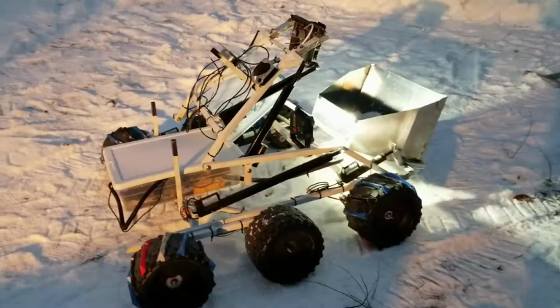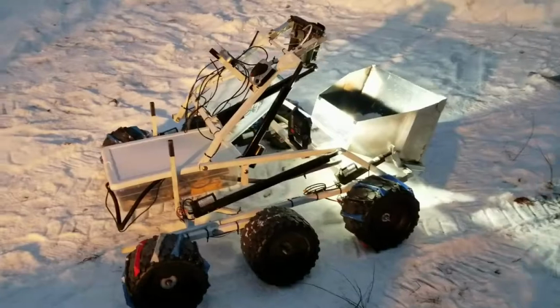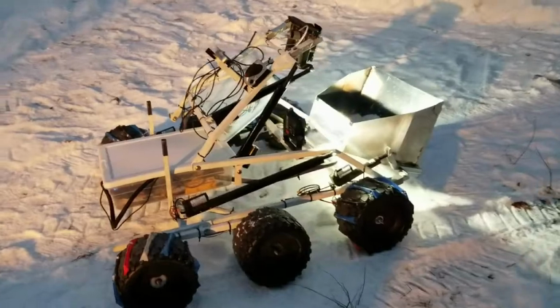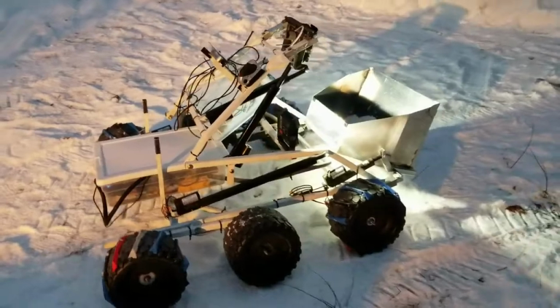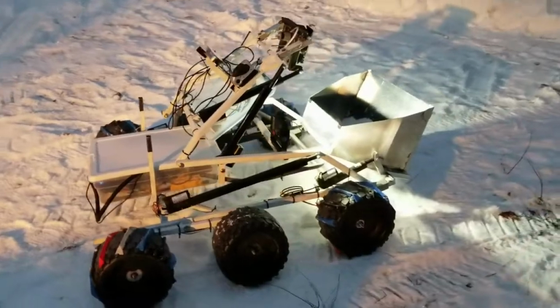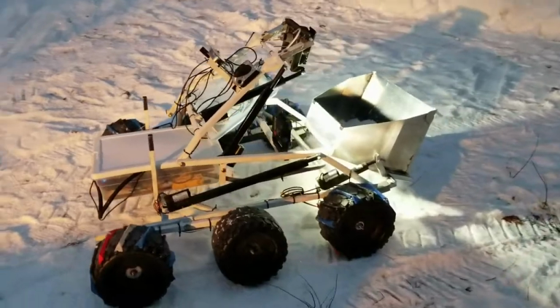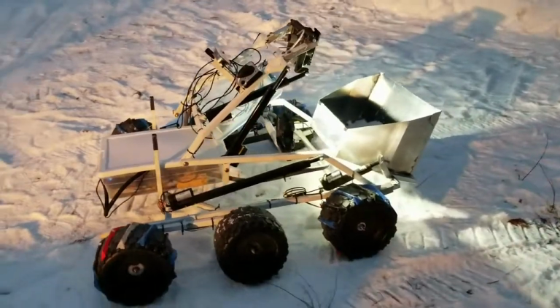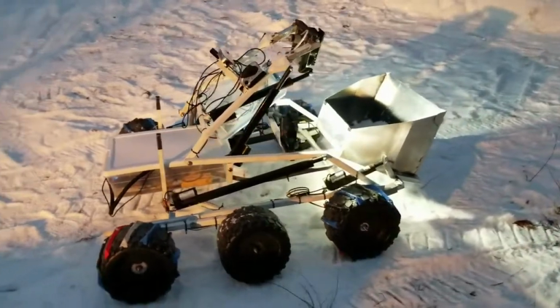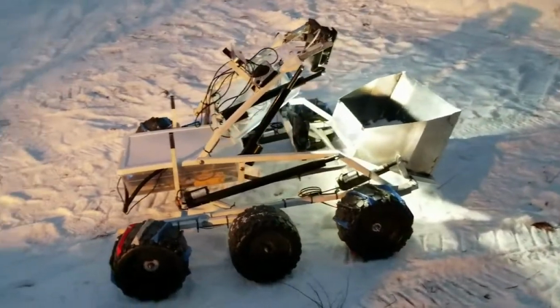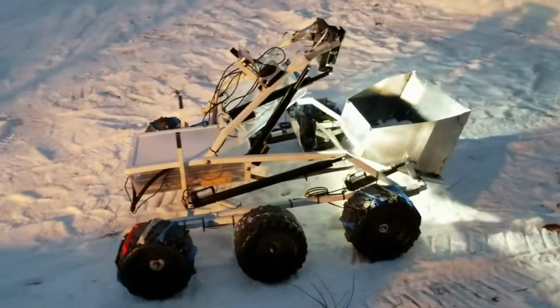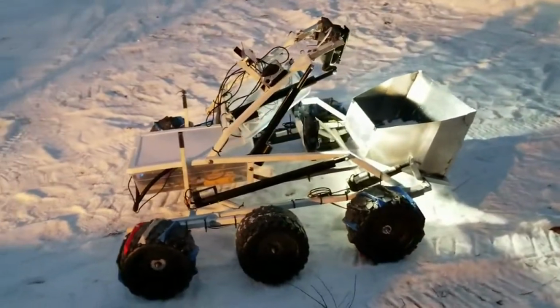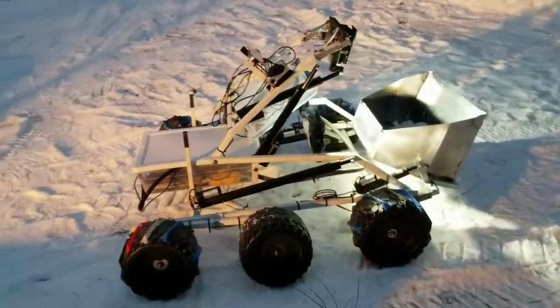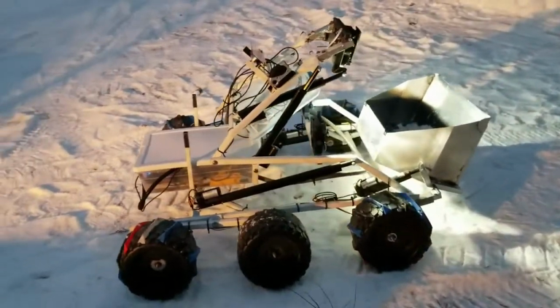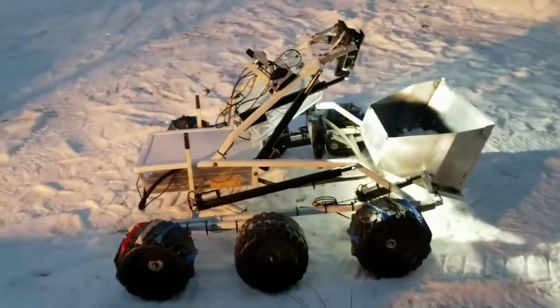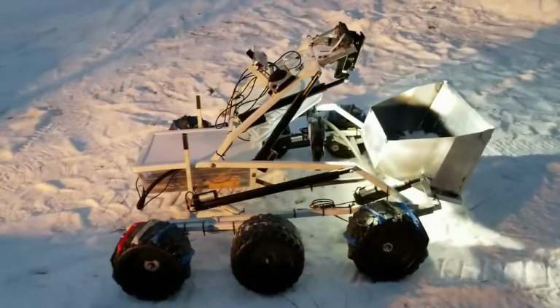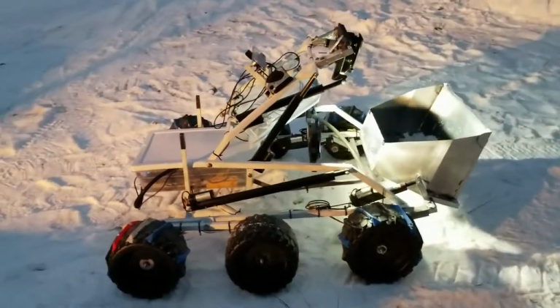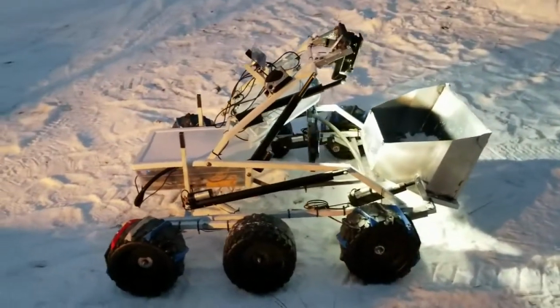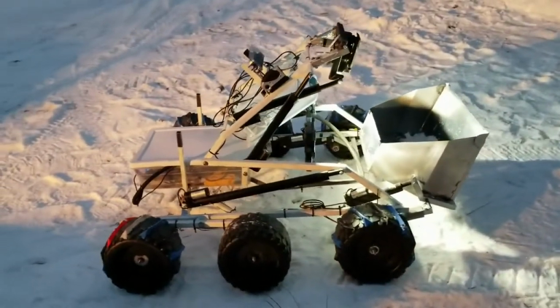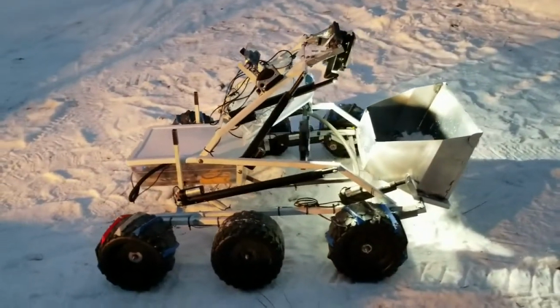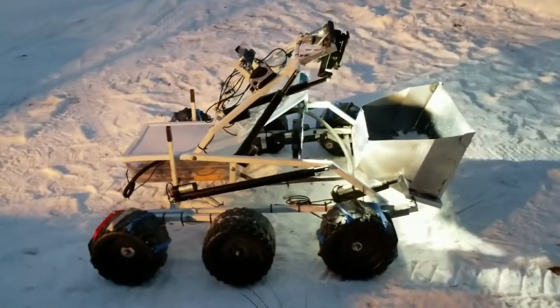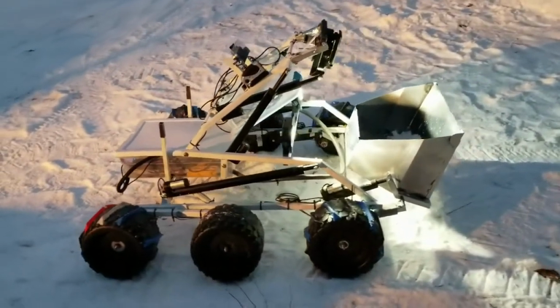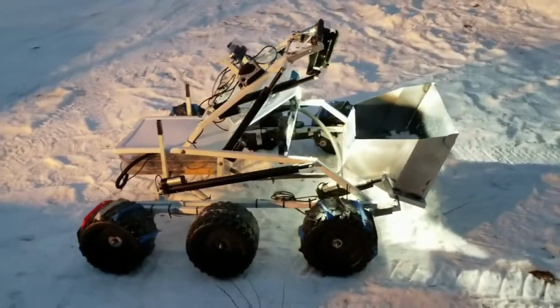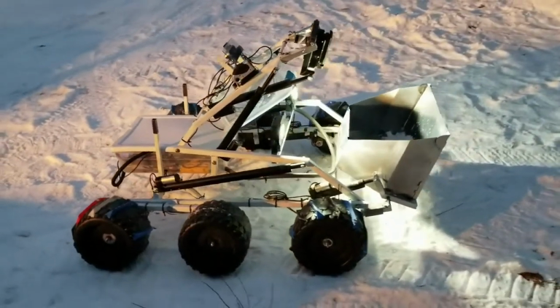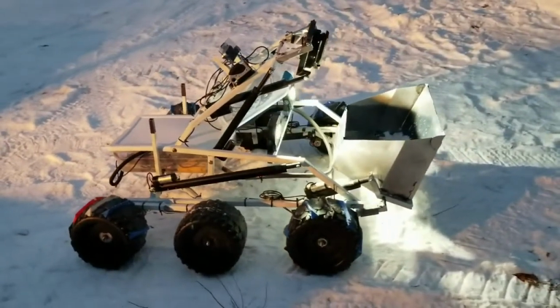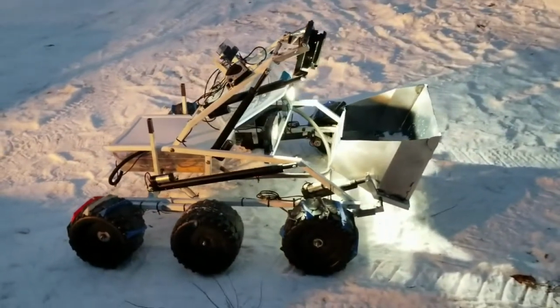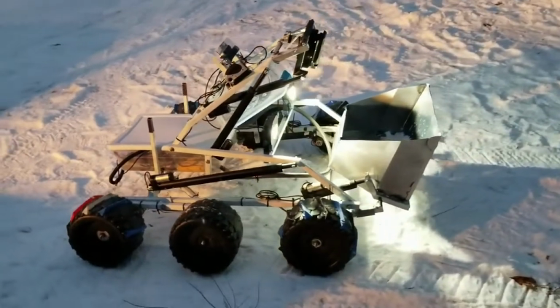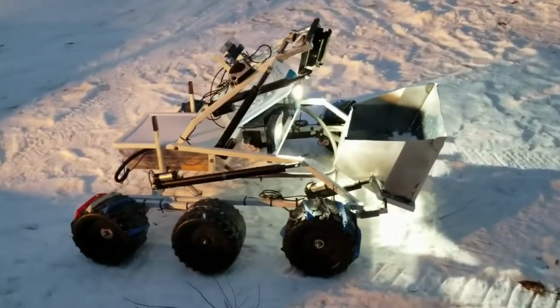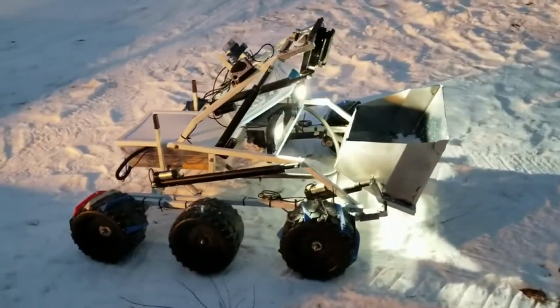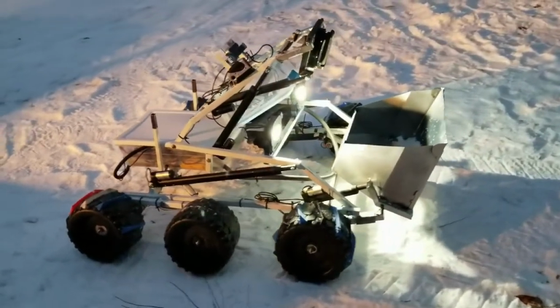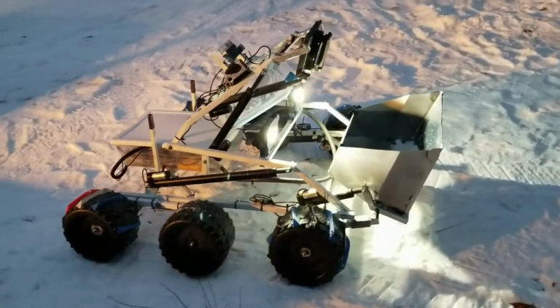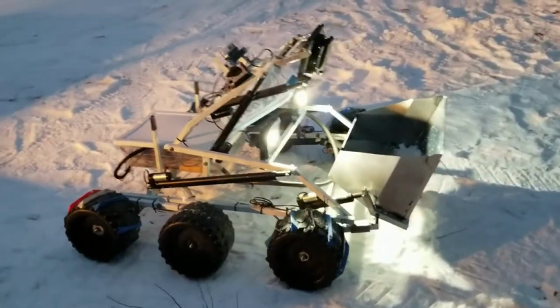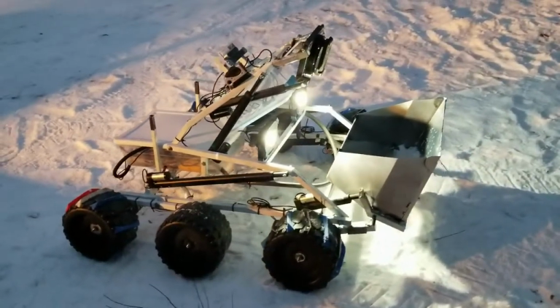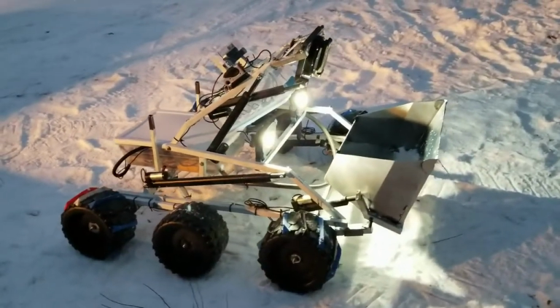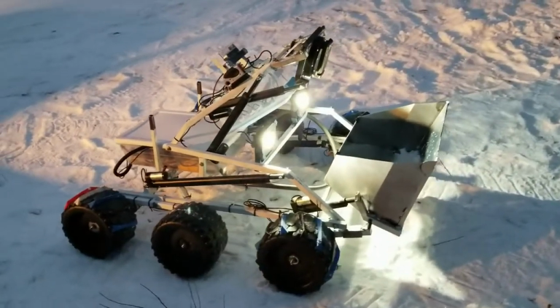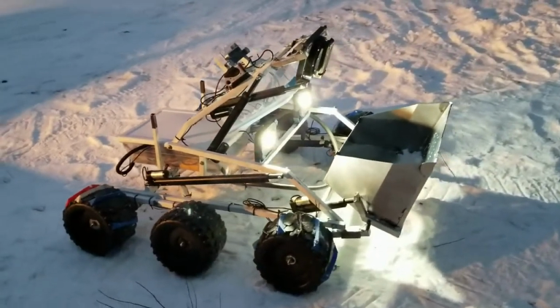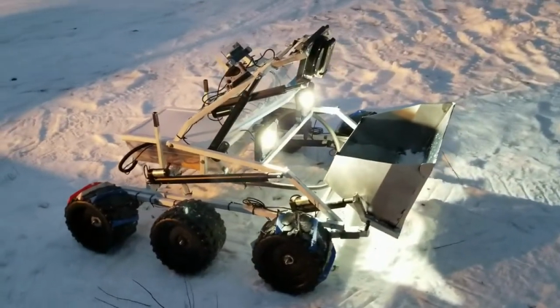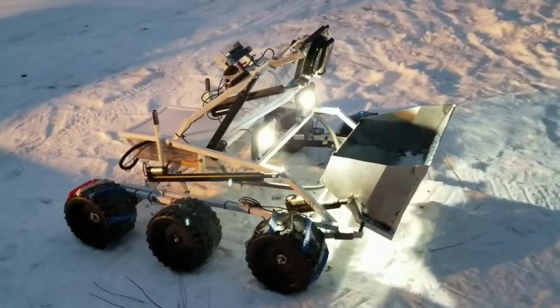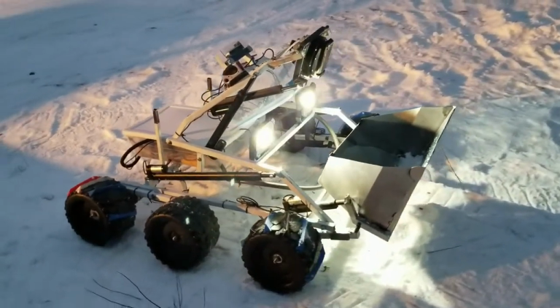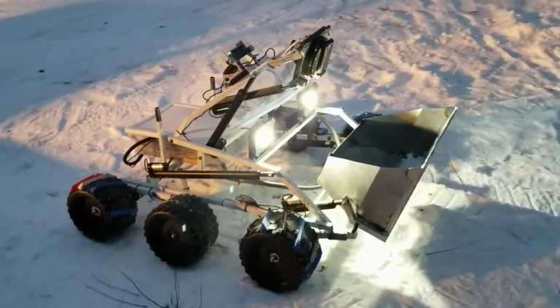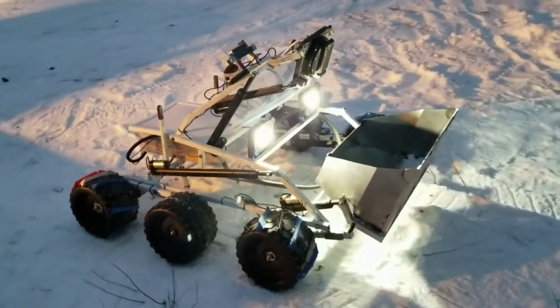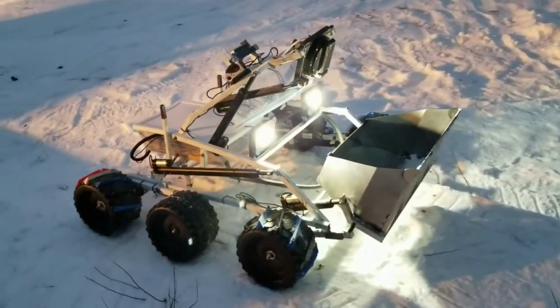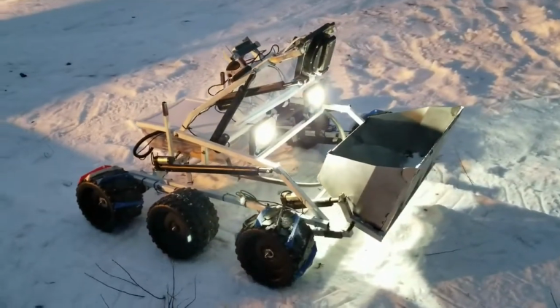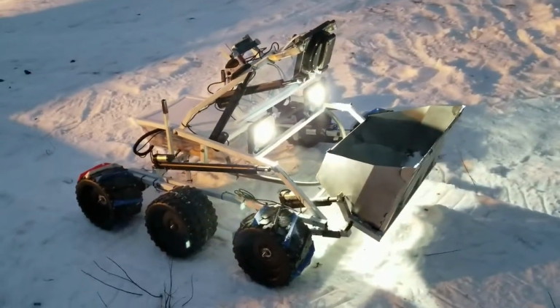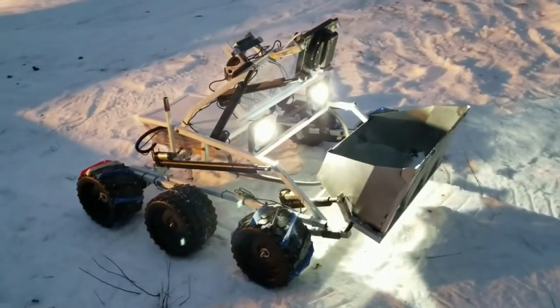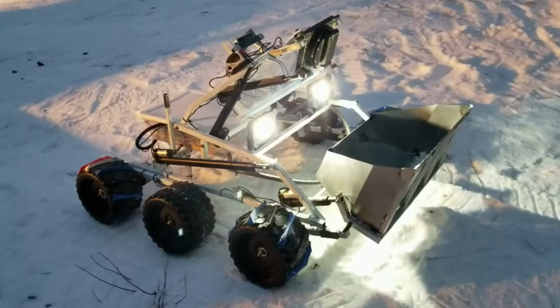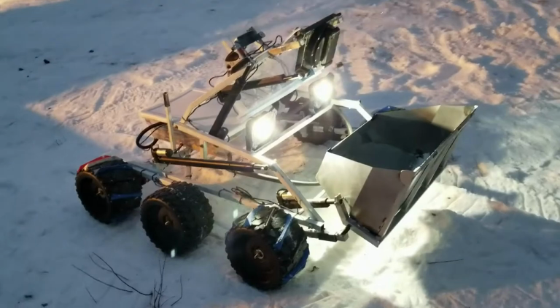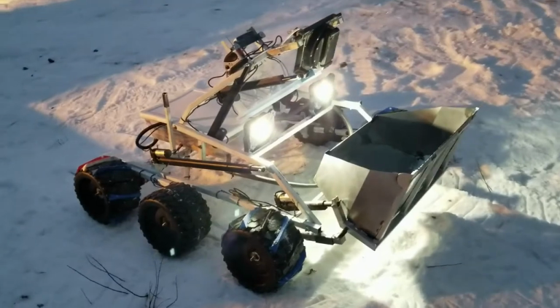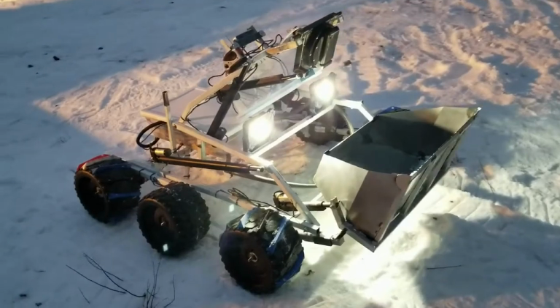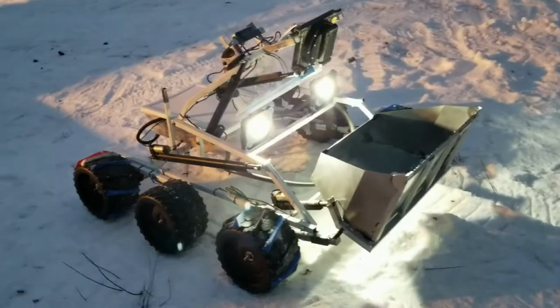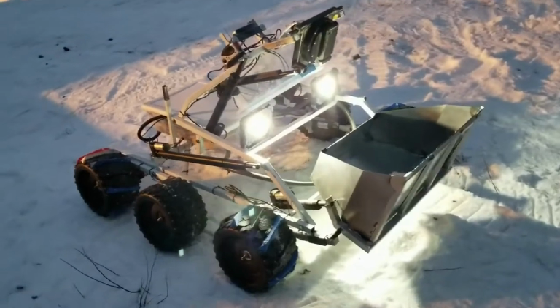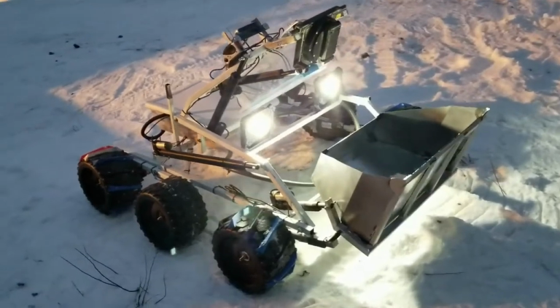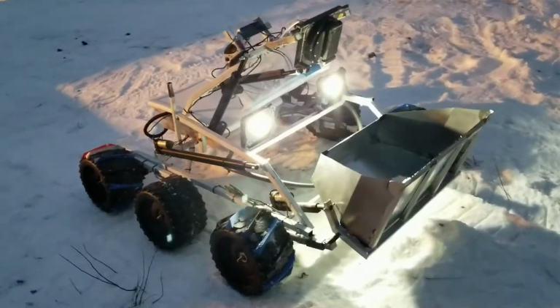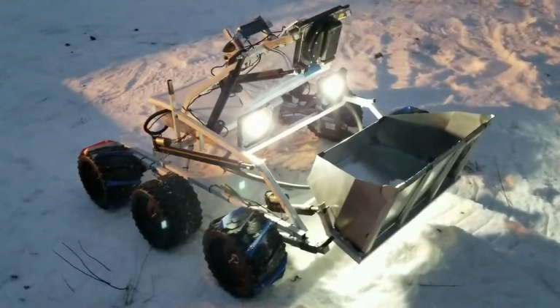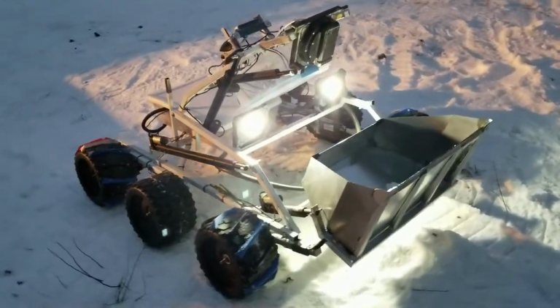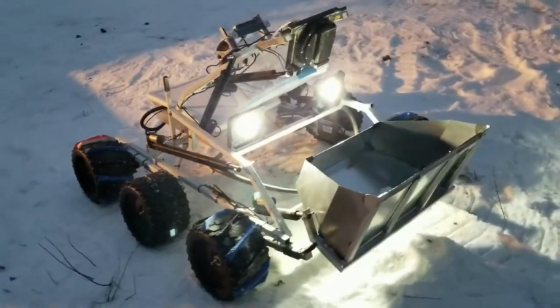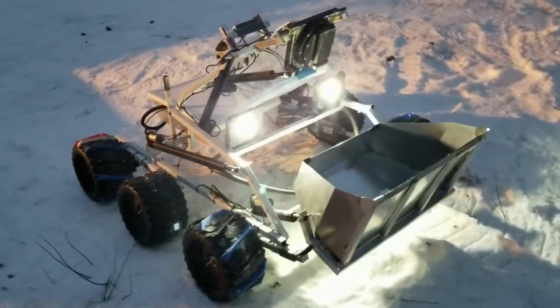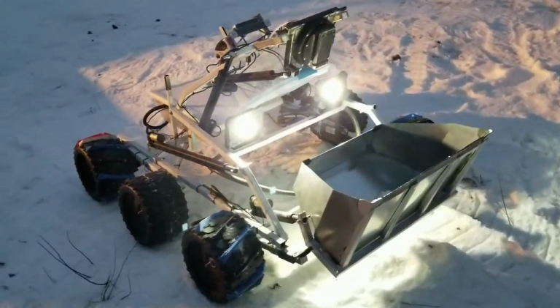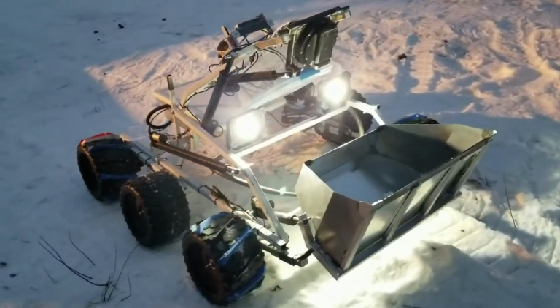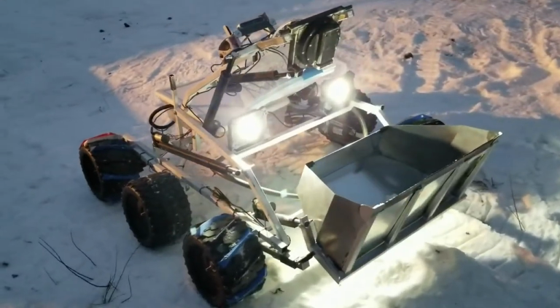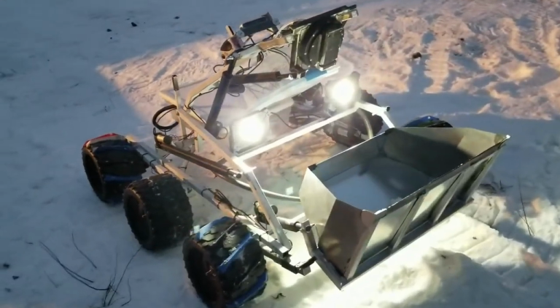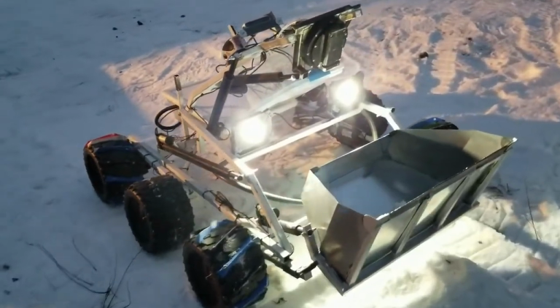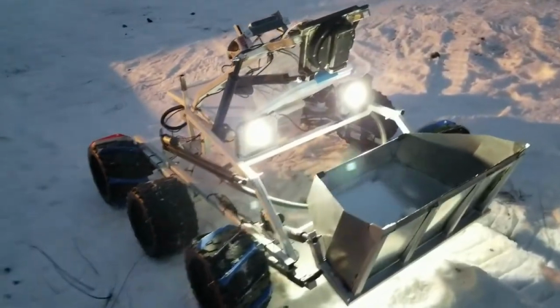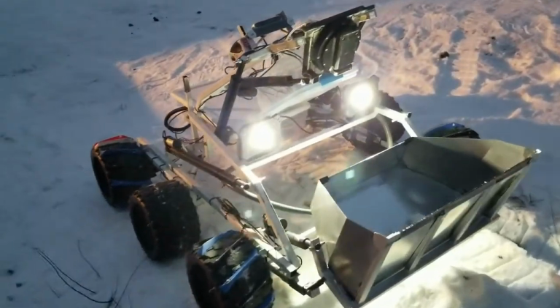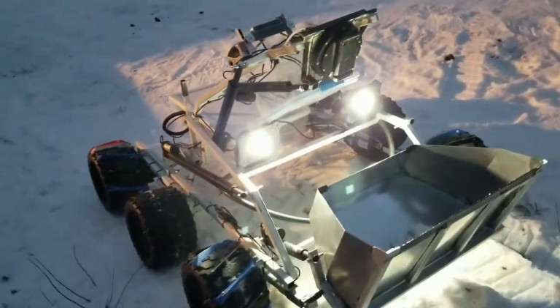This is our lunar permafrost mining robot. The reason you might want to mine lunar permafrost is because it's useful for lots of stuff.